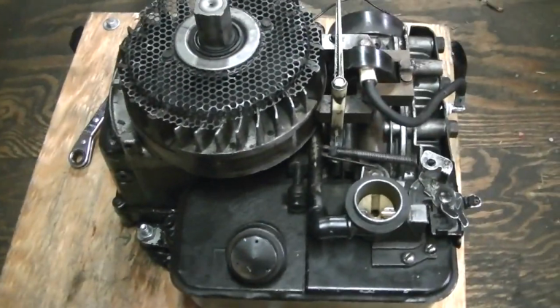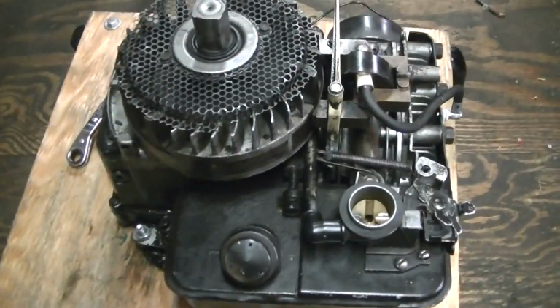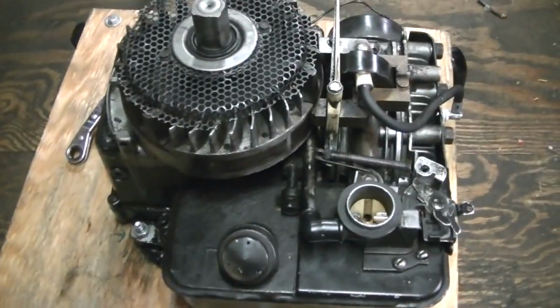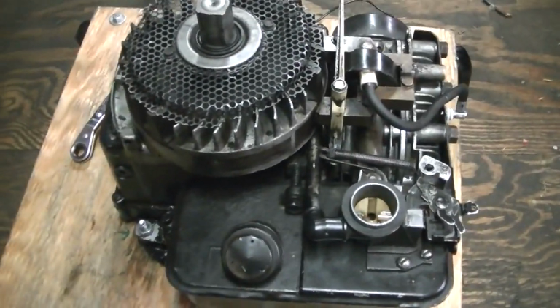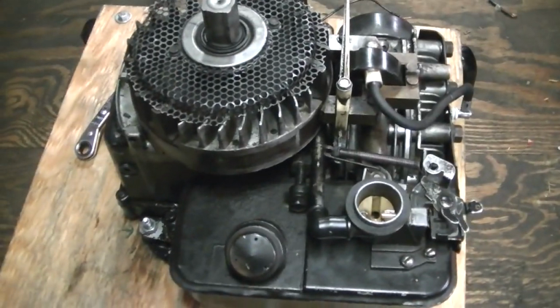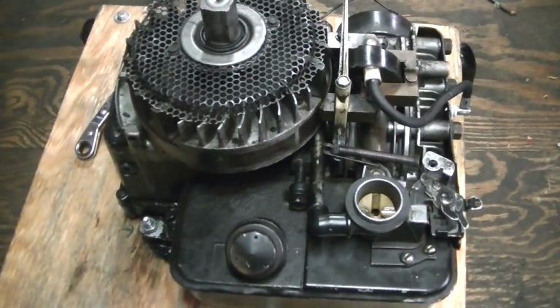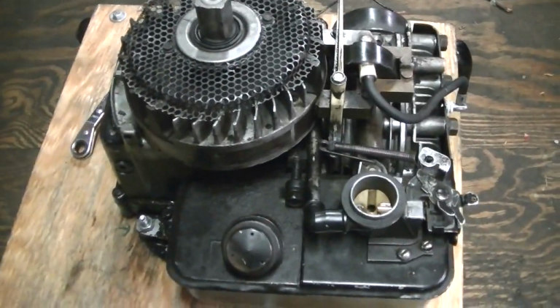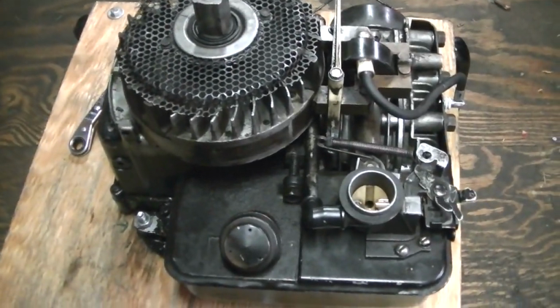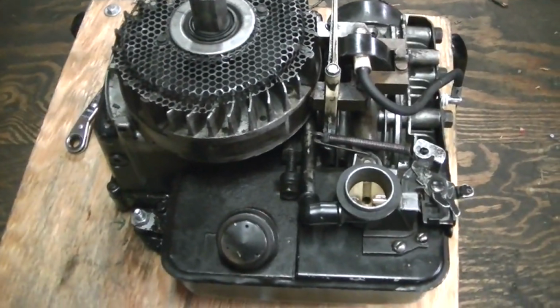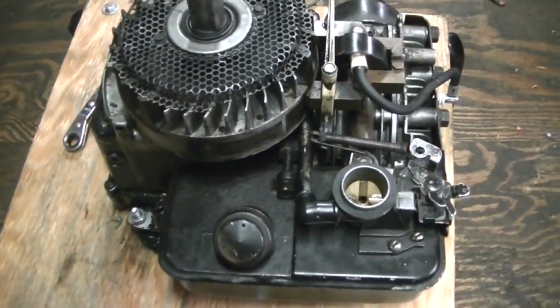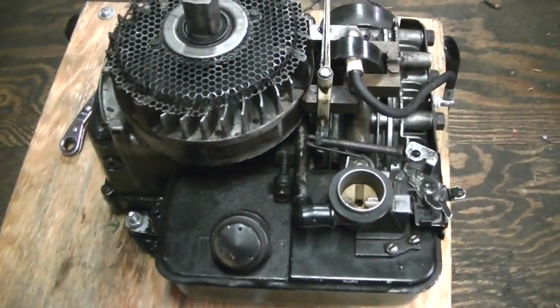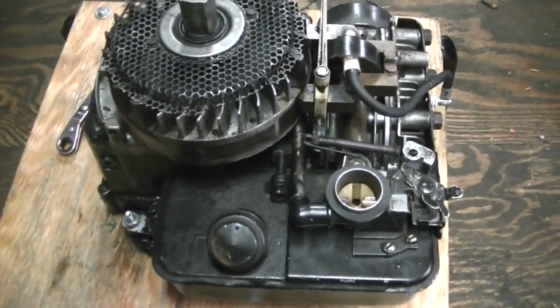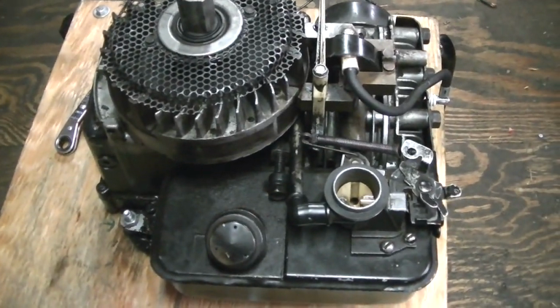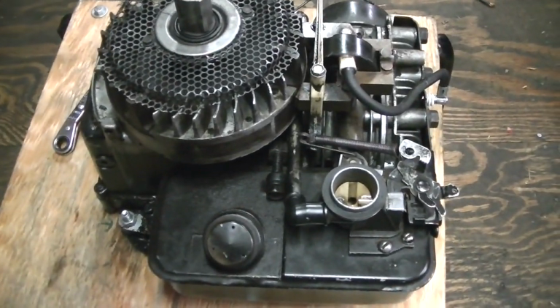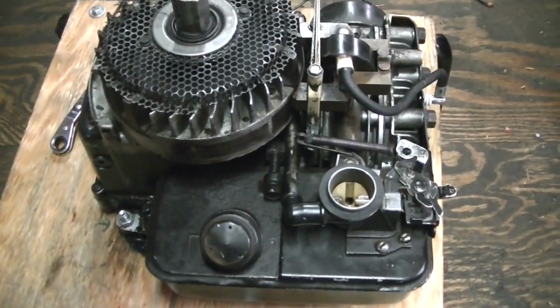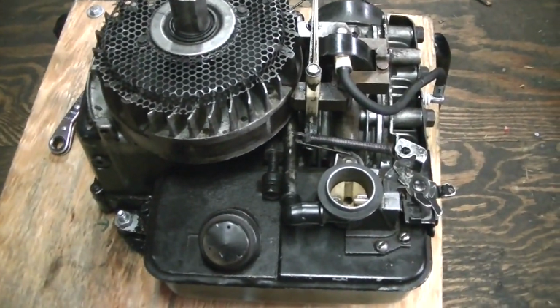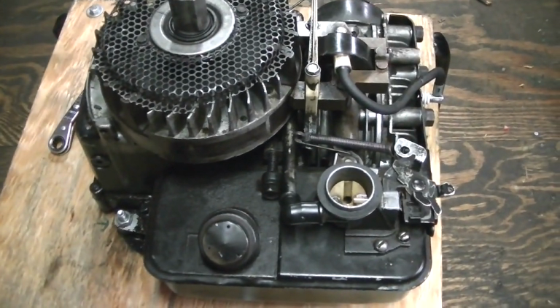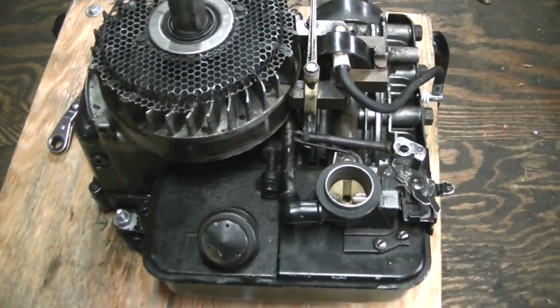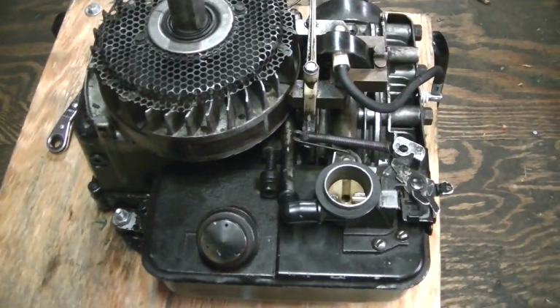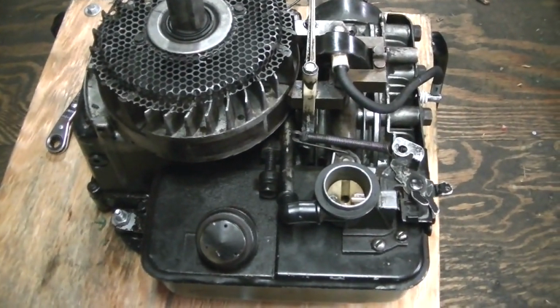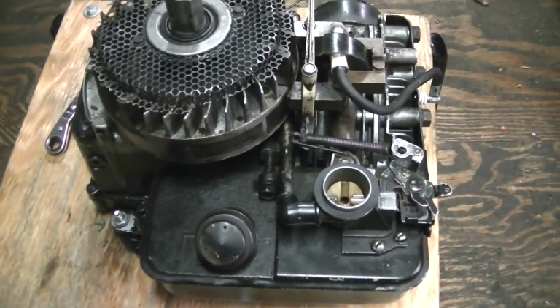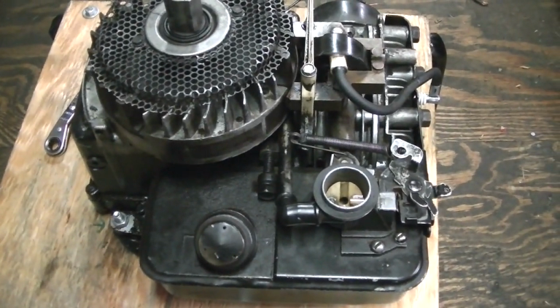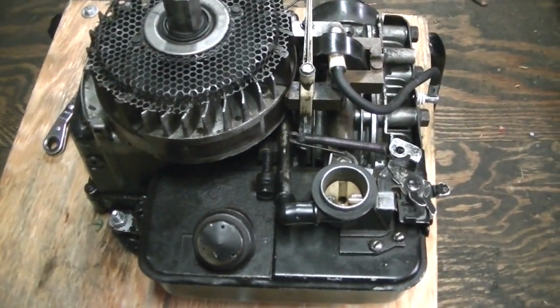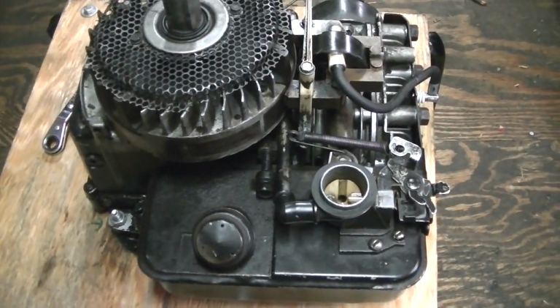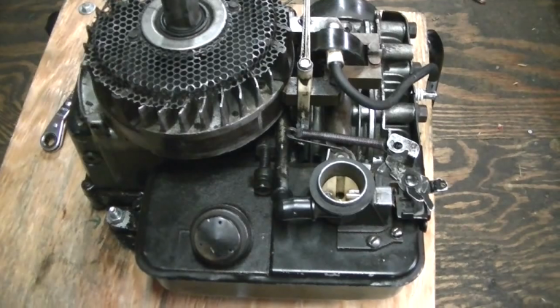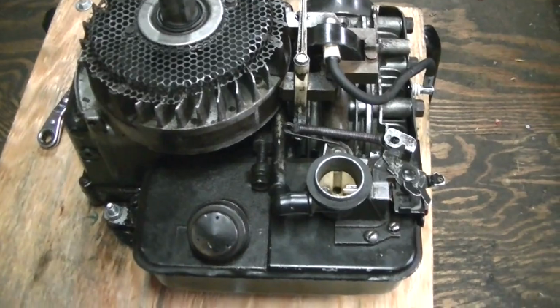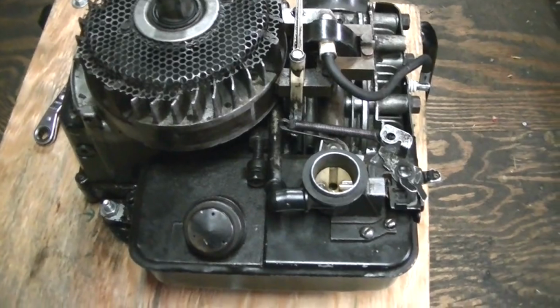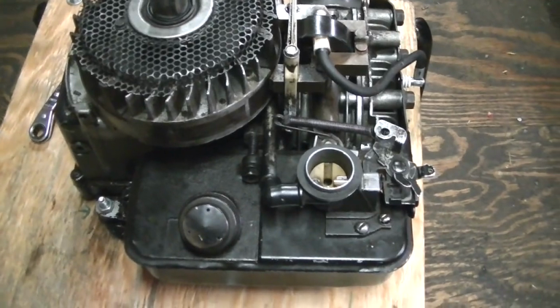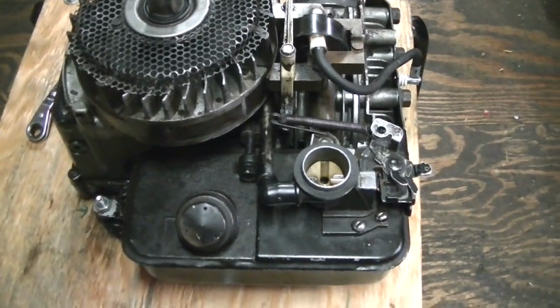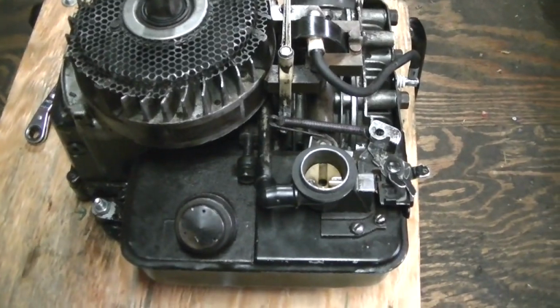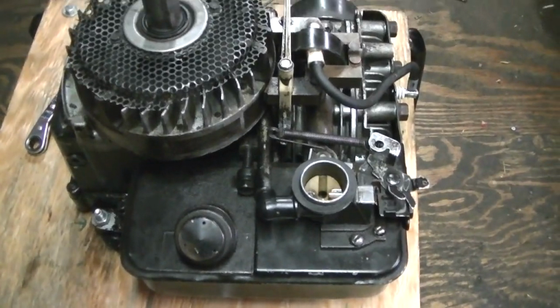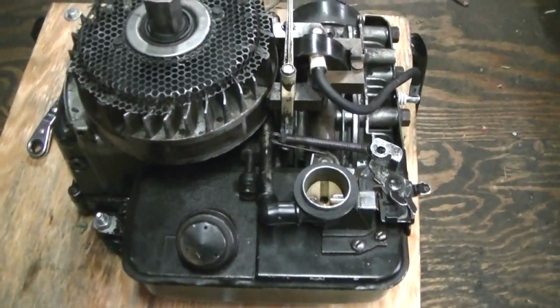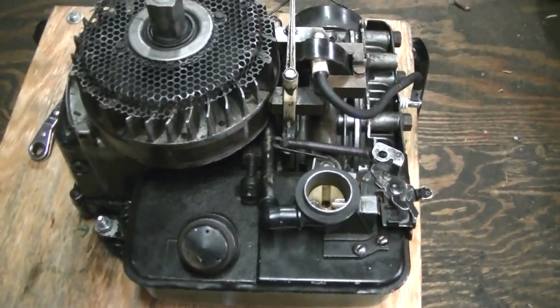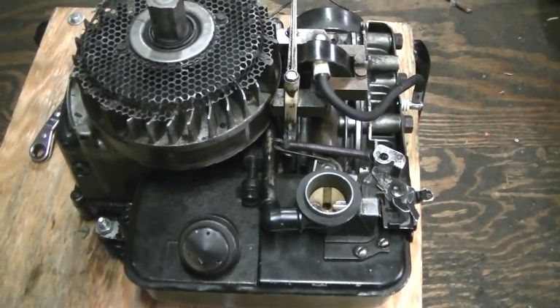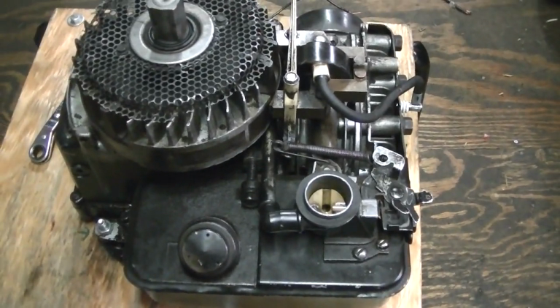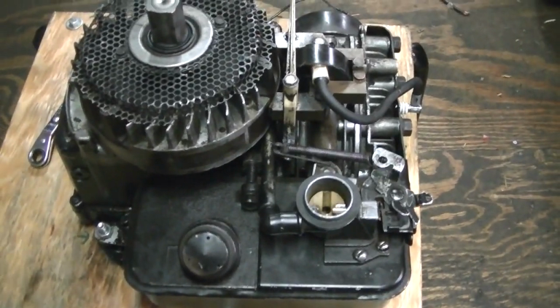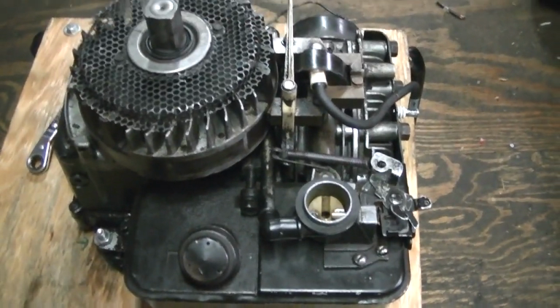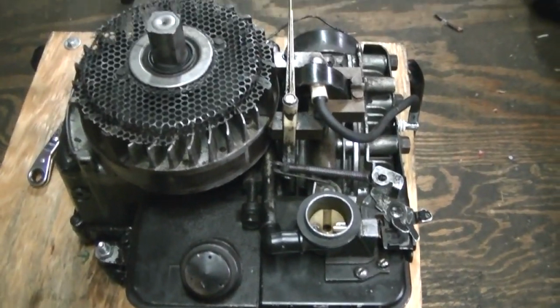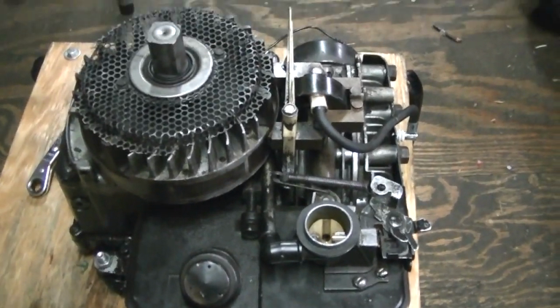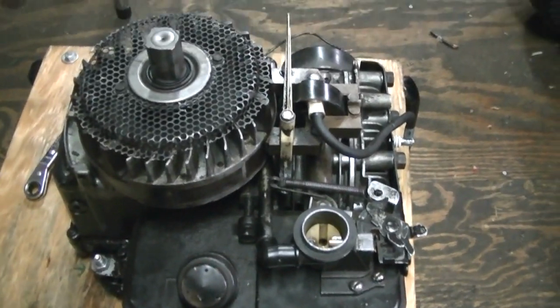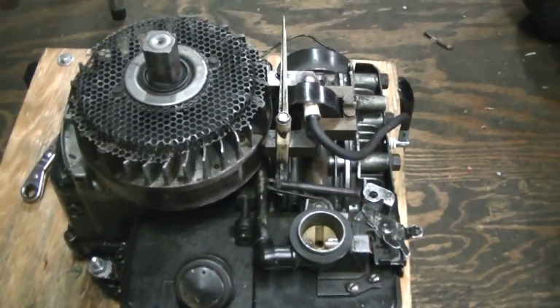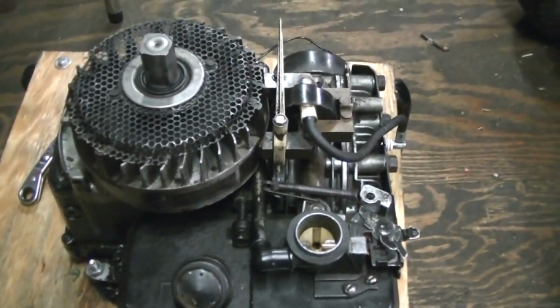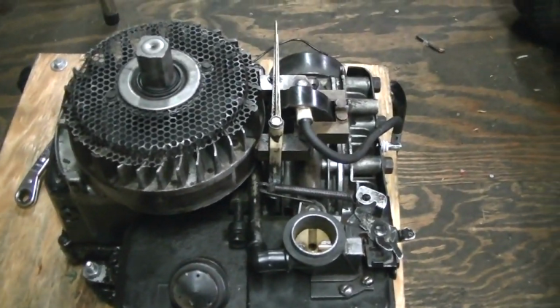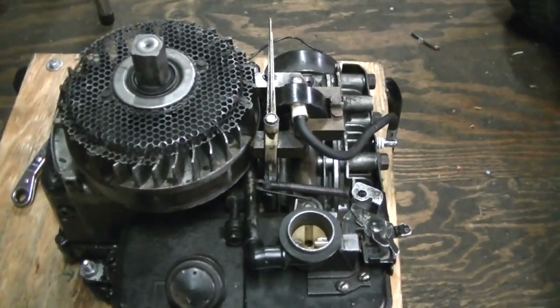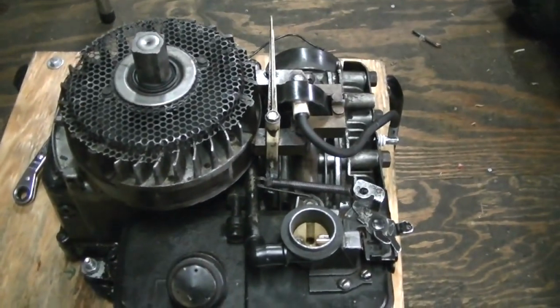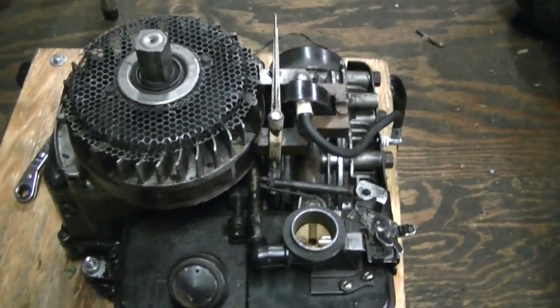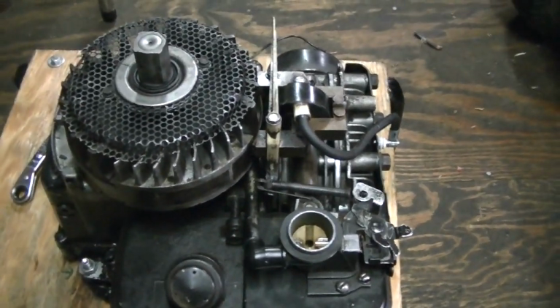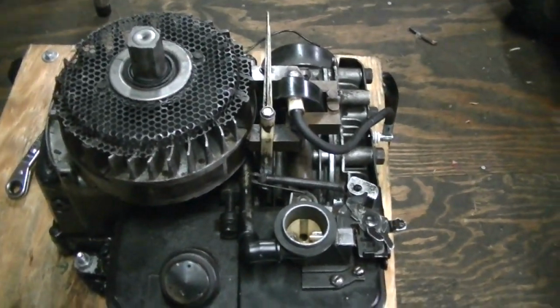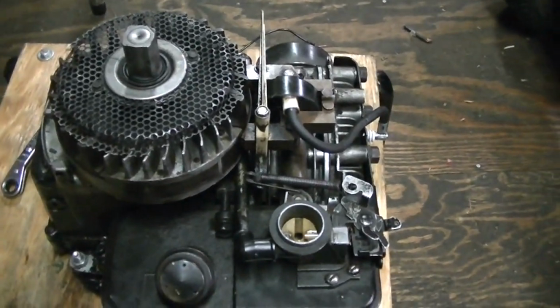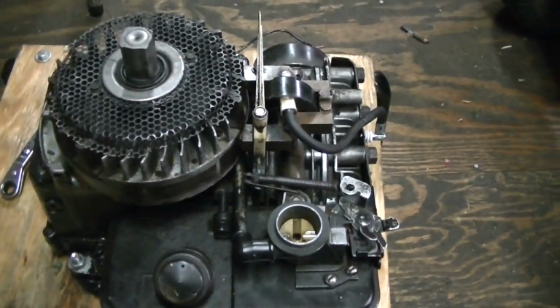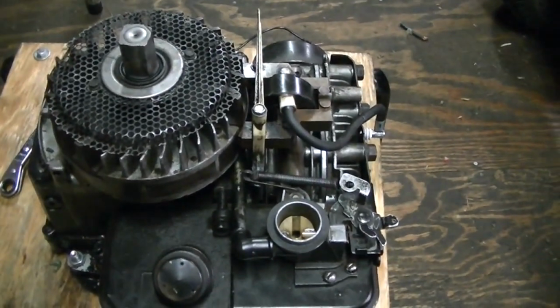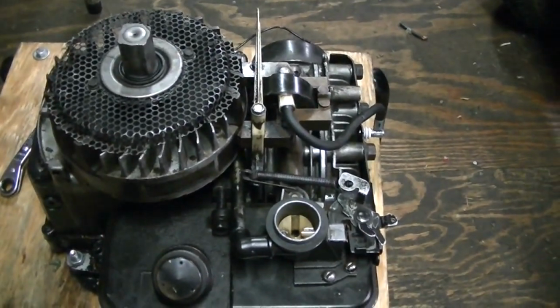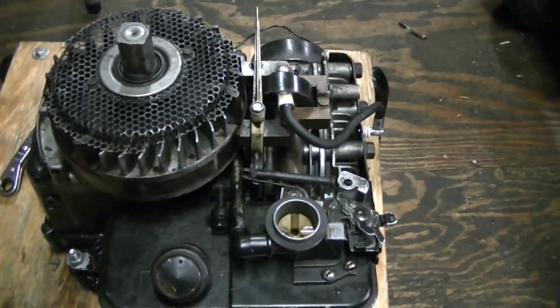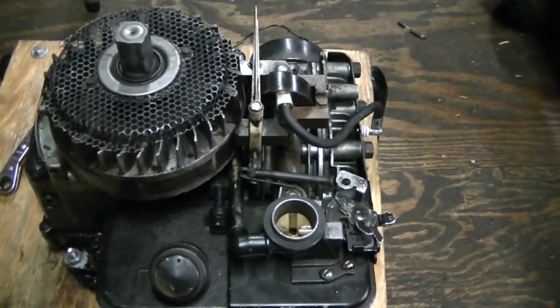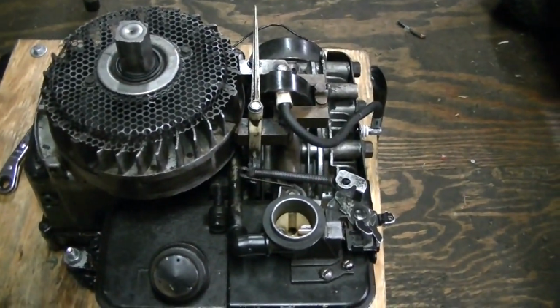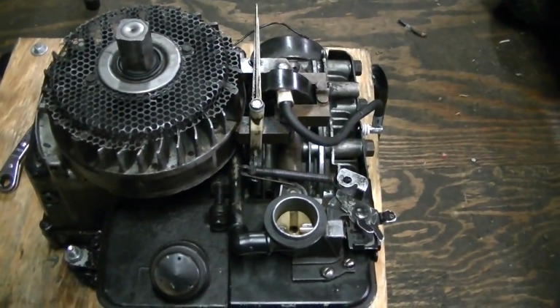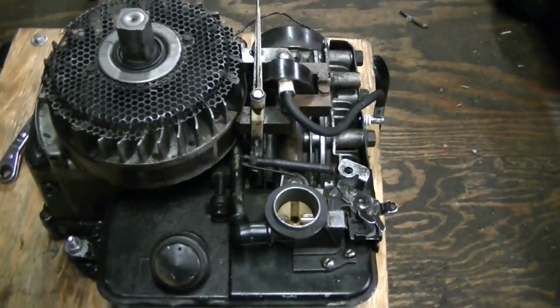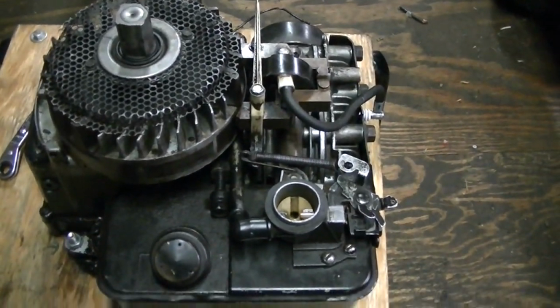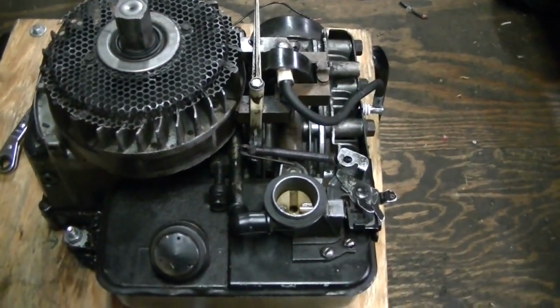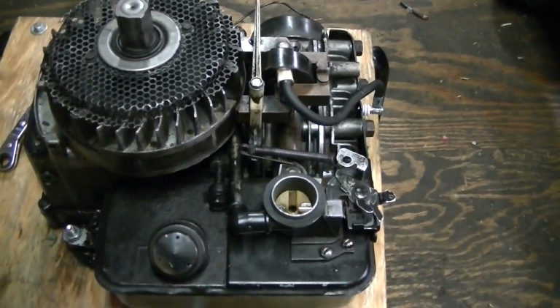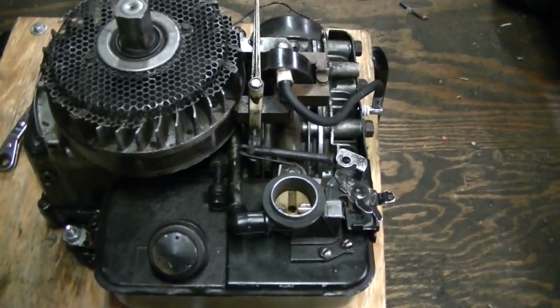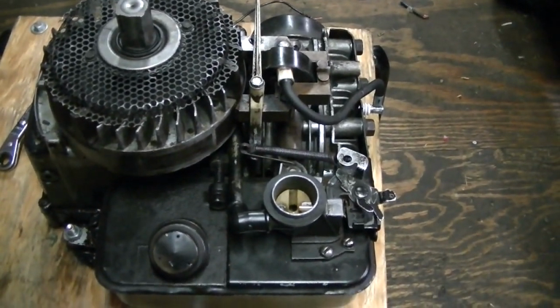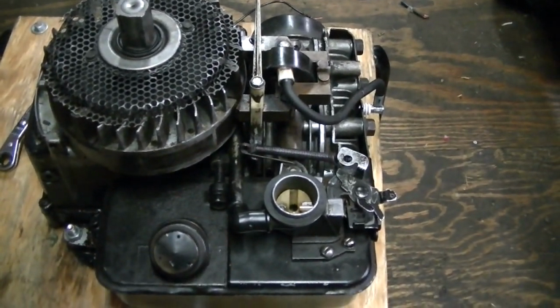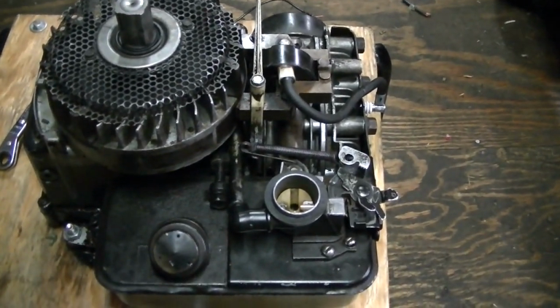That's a quick little video on the governor throttle linkage on these little engines. If you've got any questions let me know and I'll try to help. Thanks for watching.